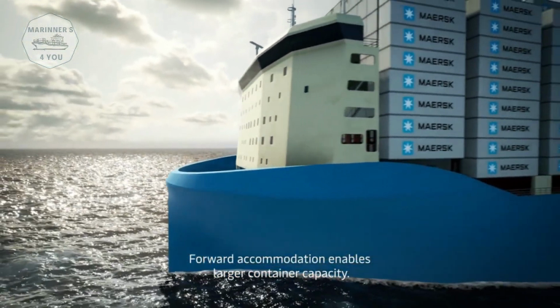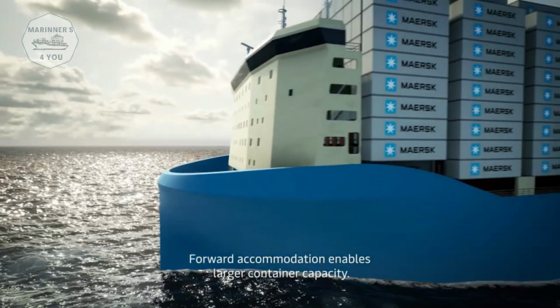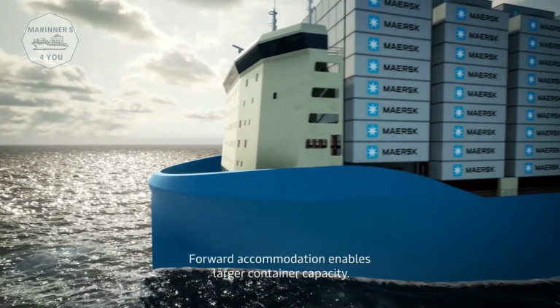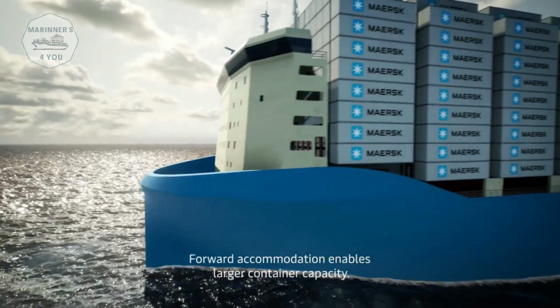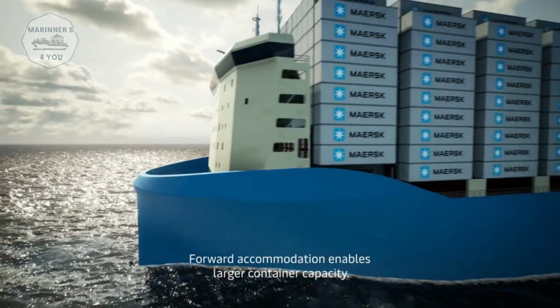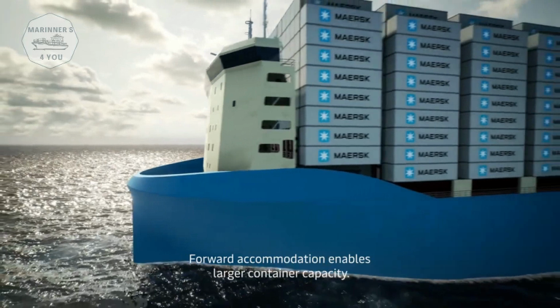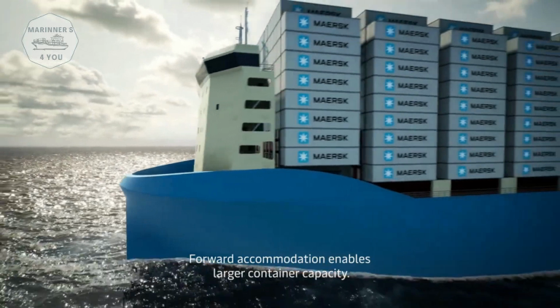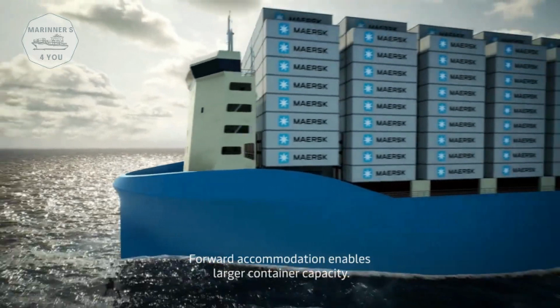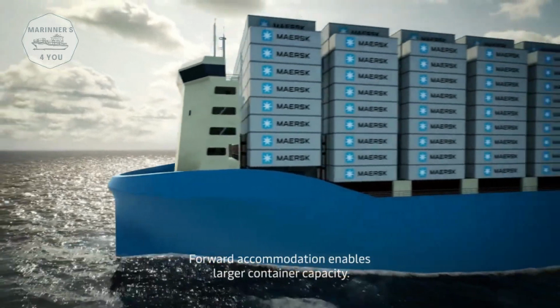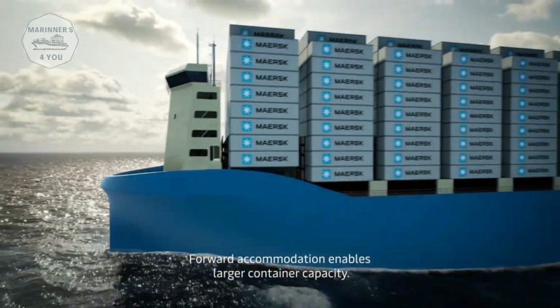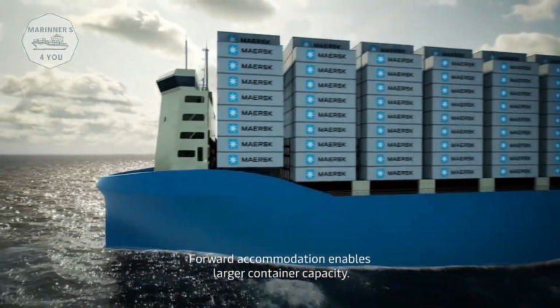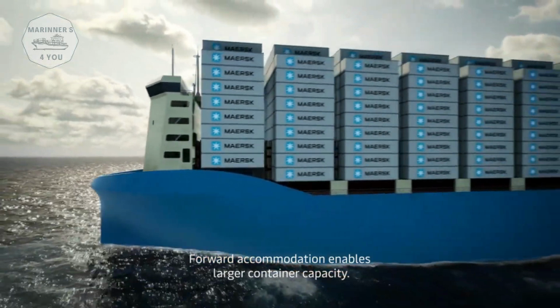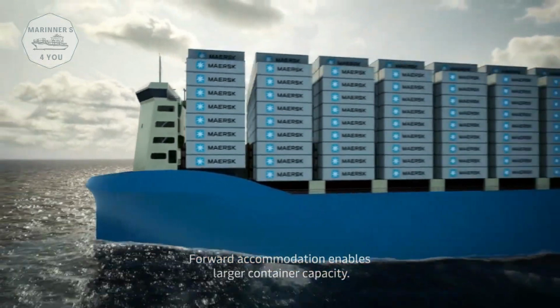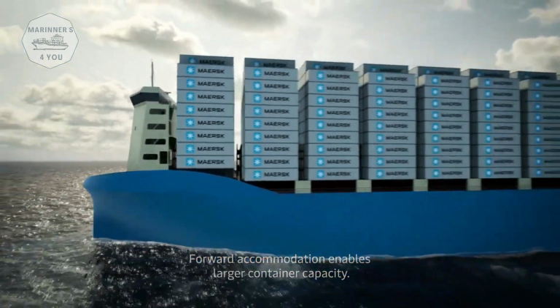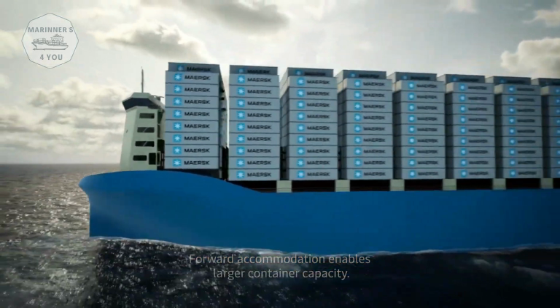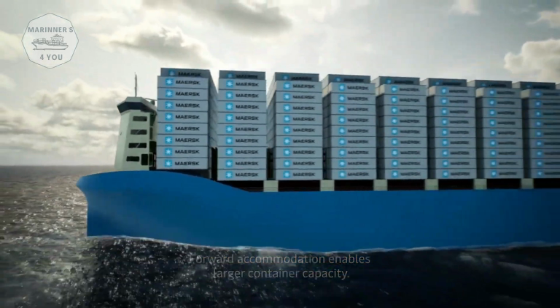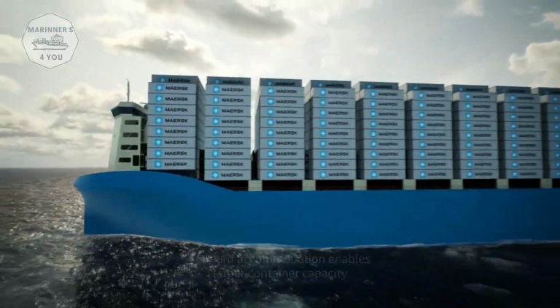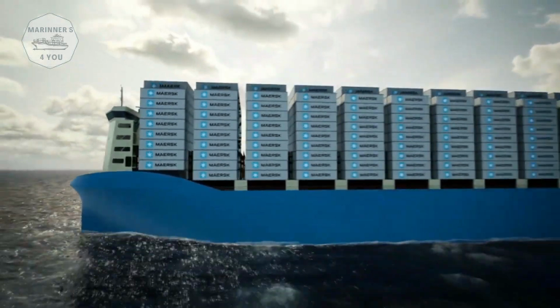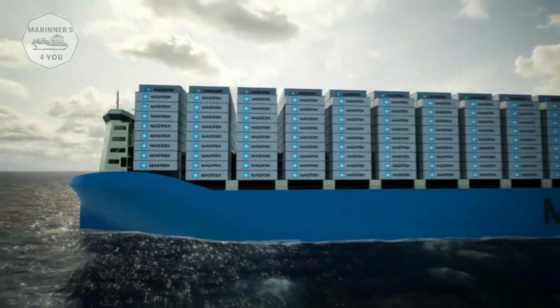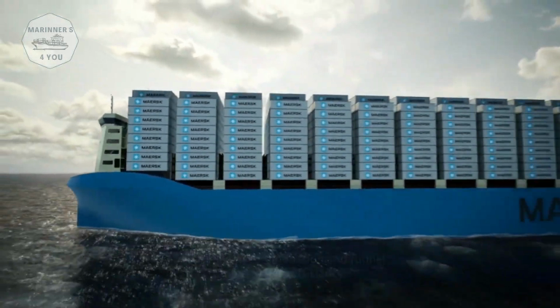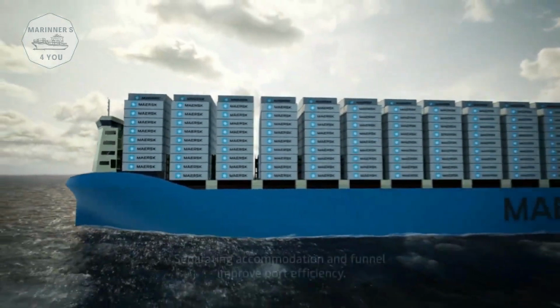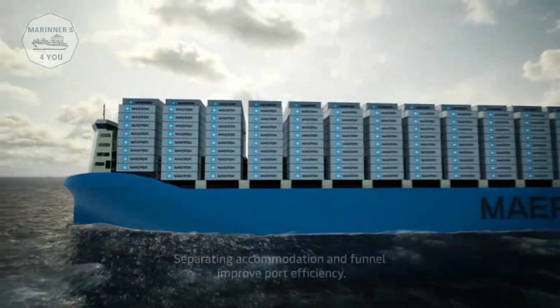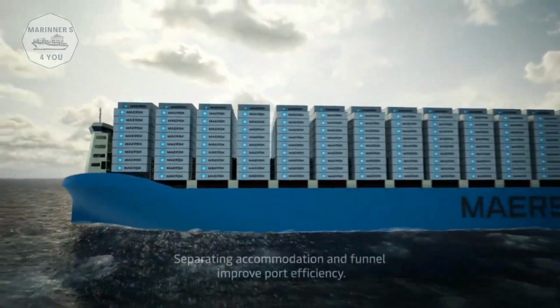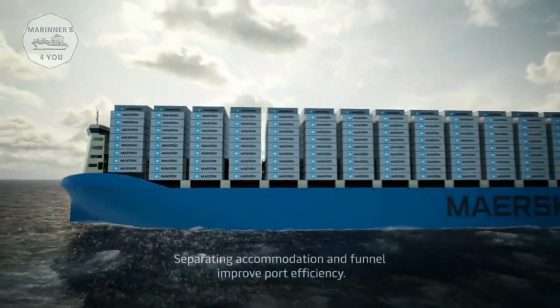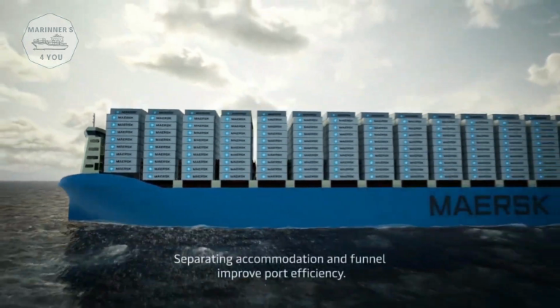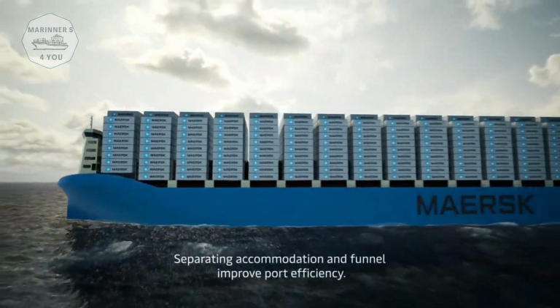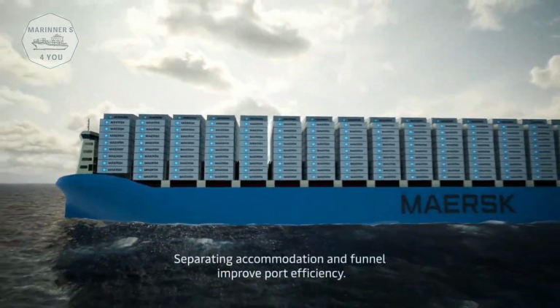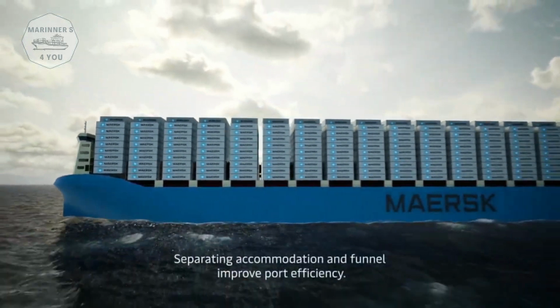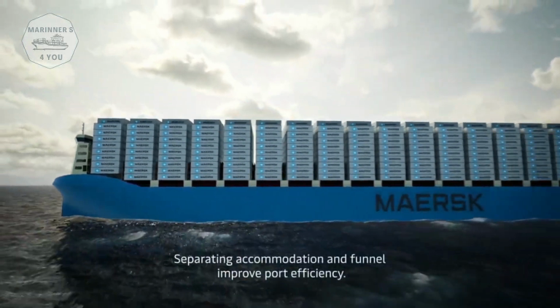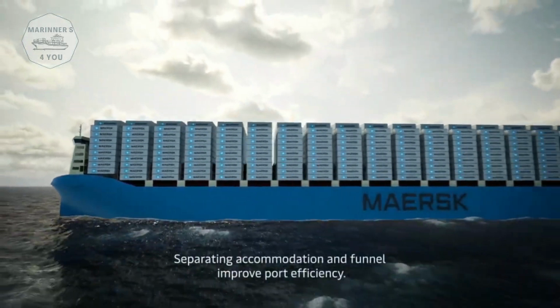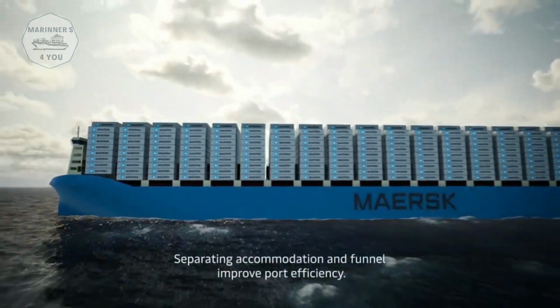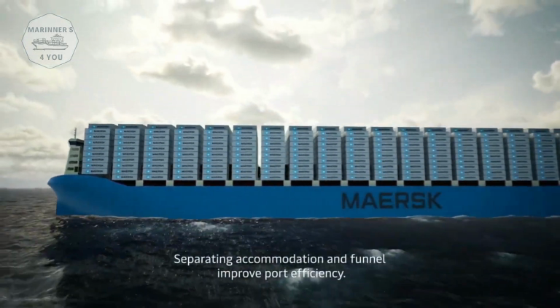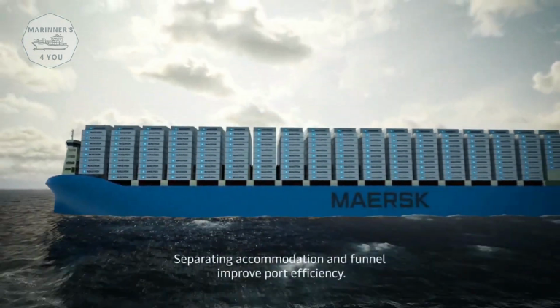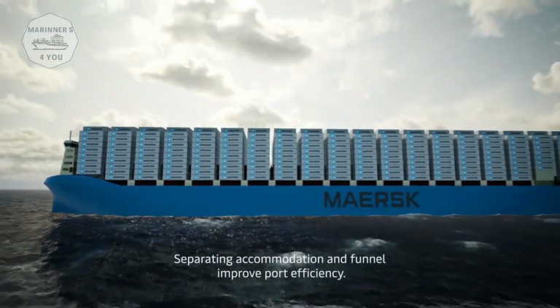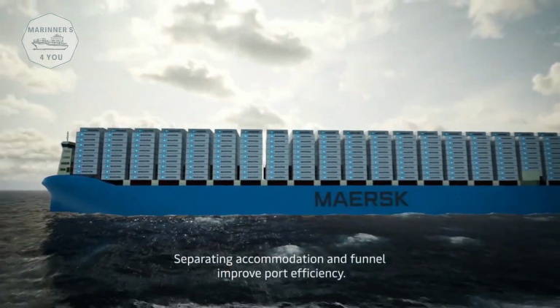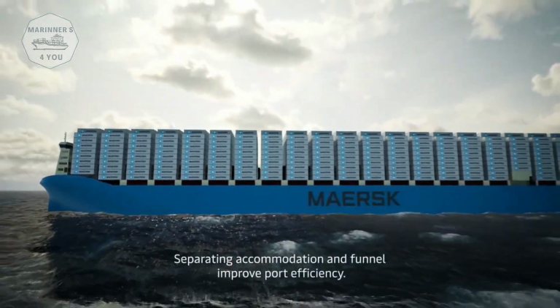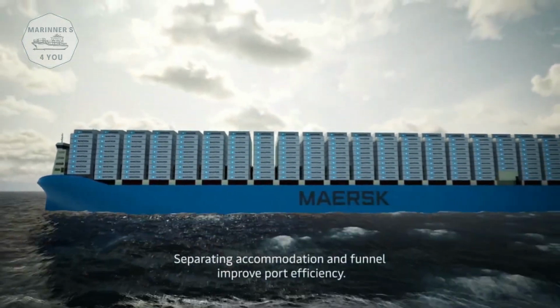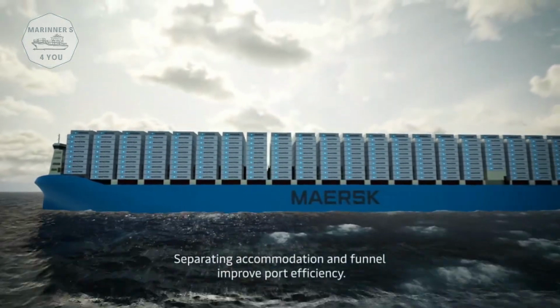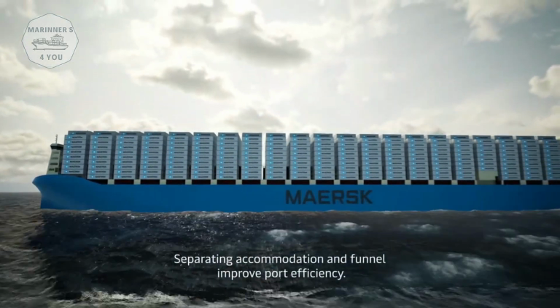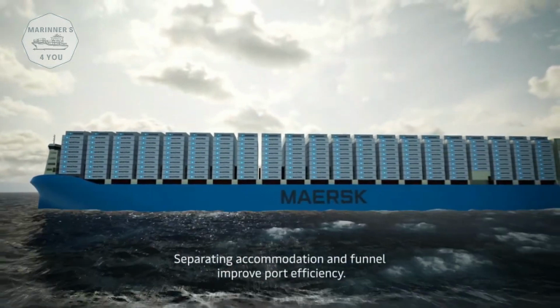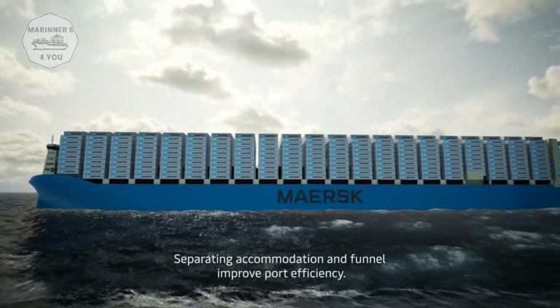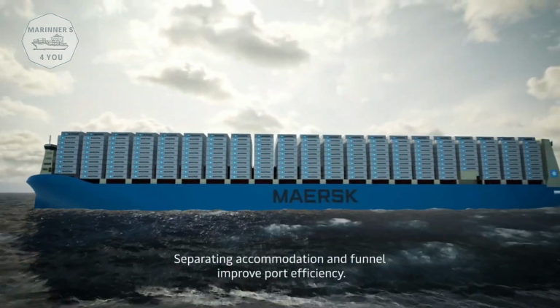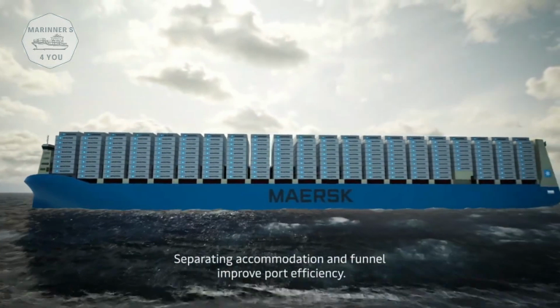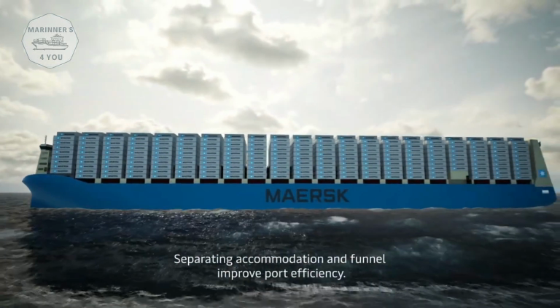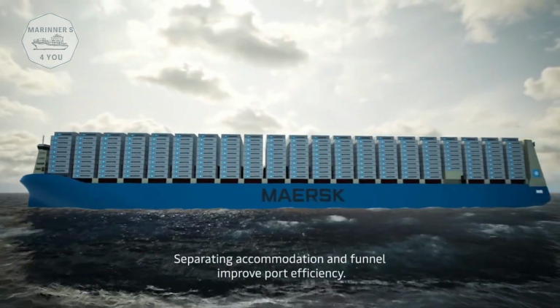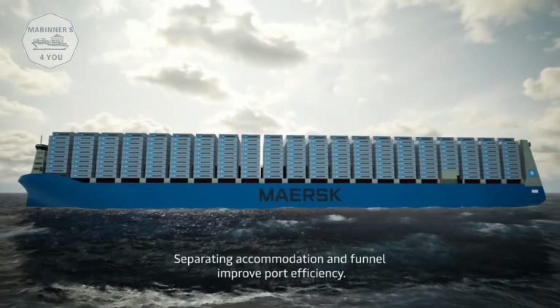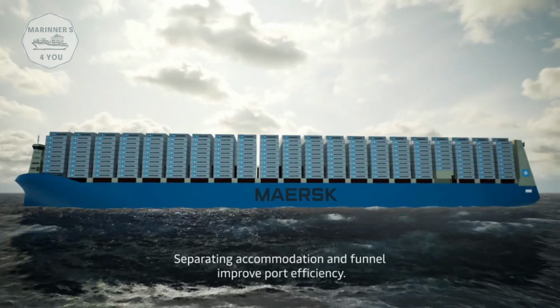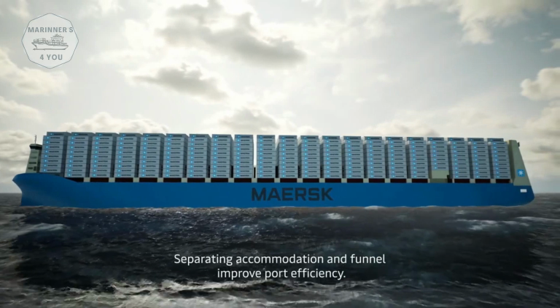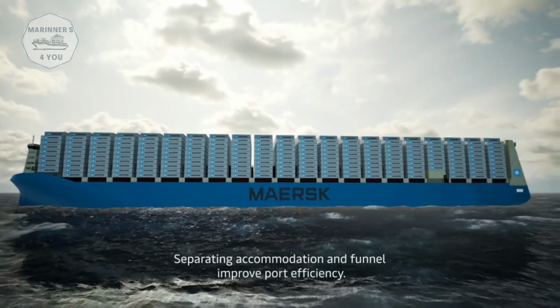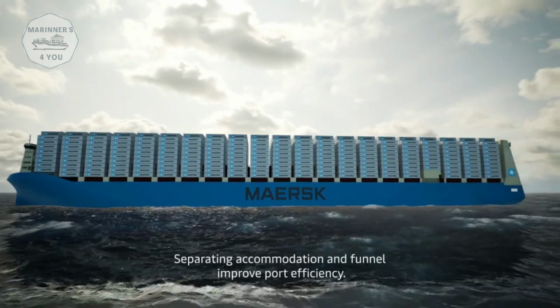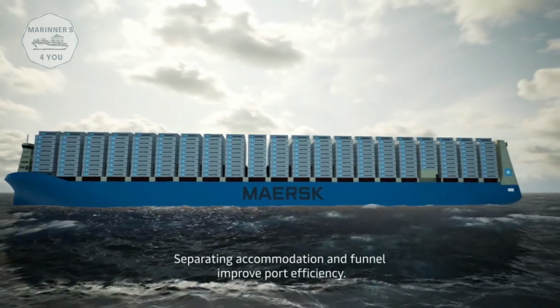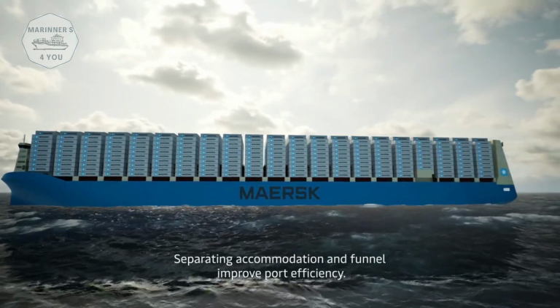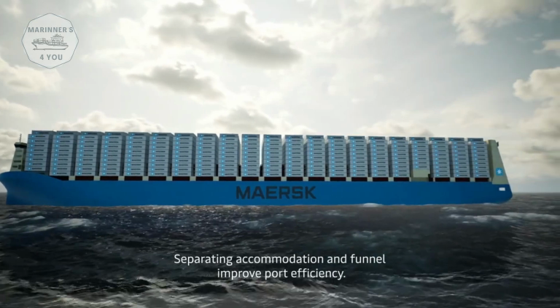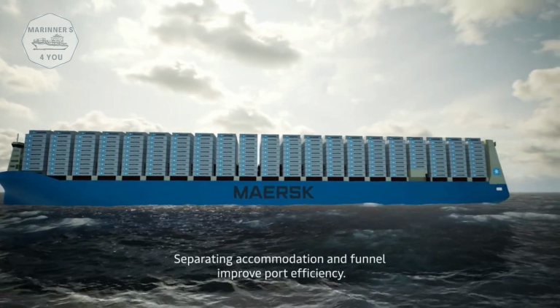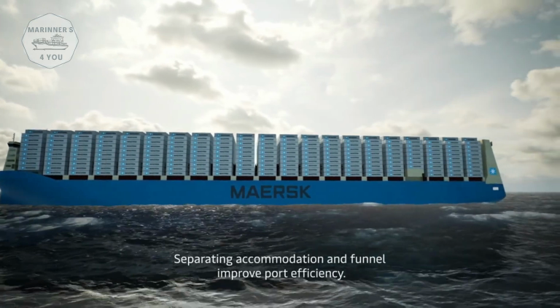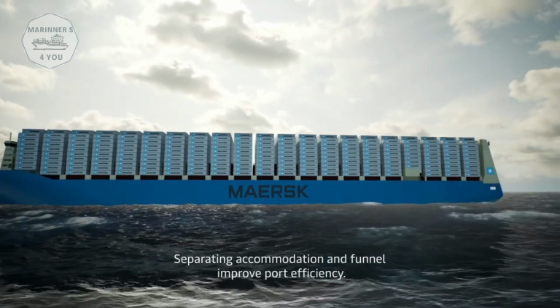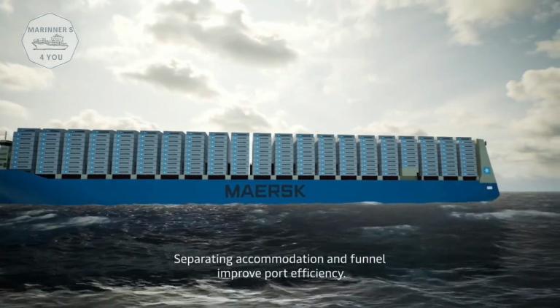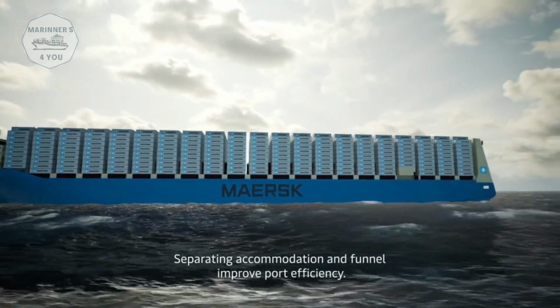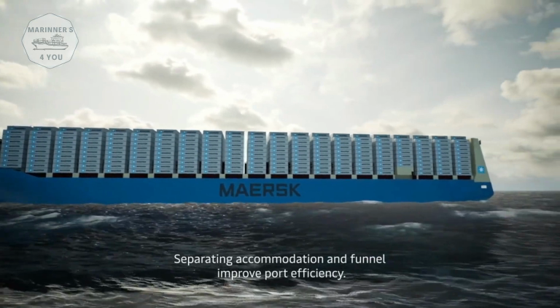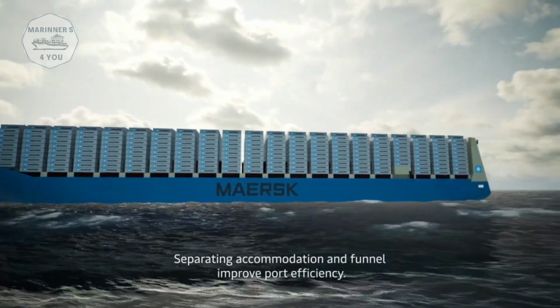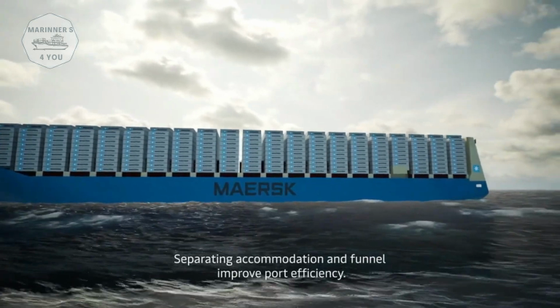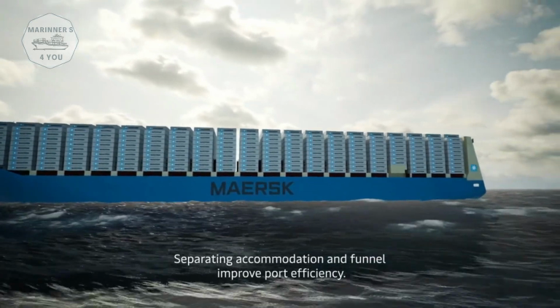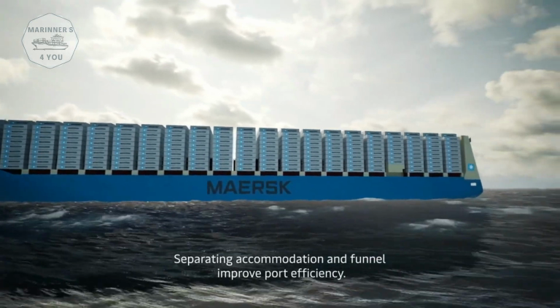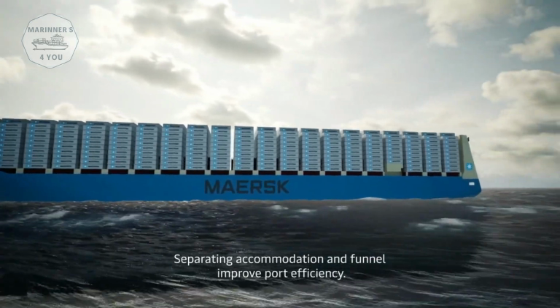Forward accommodation enables larger container capacity. Separating the accommodation and funnel improves port efficiency.